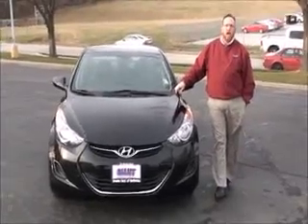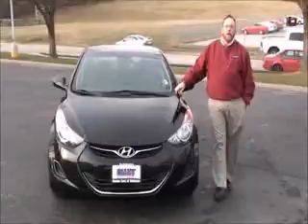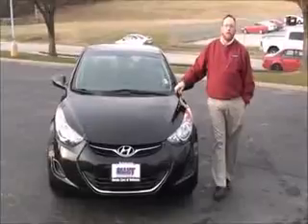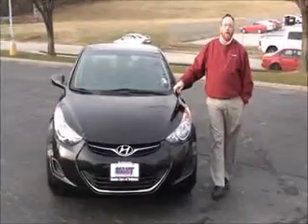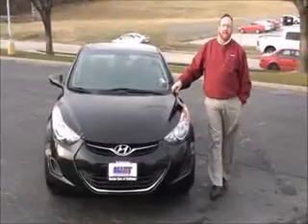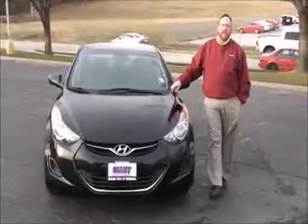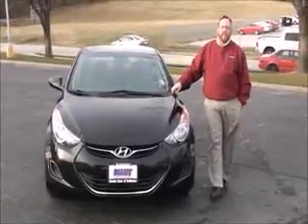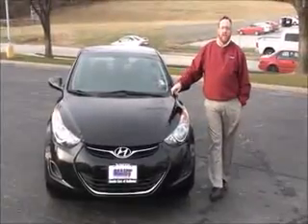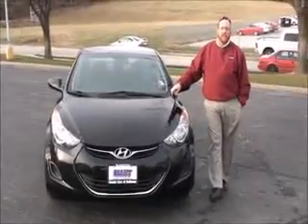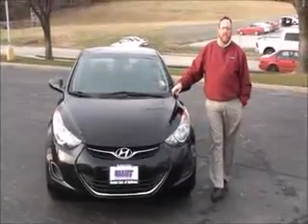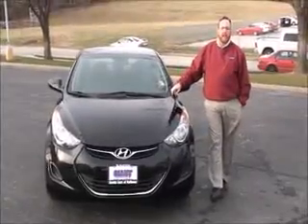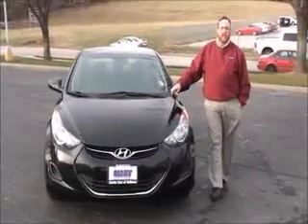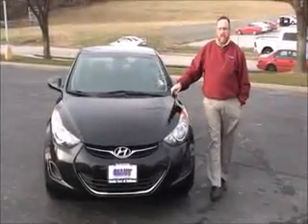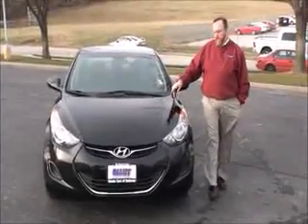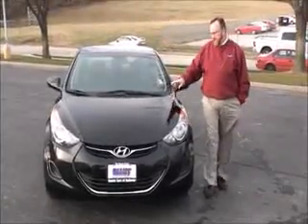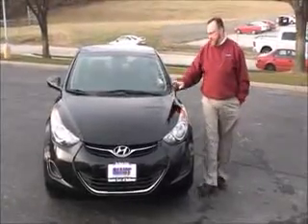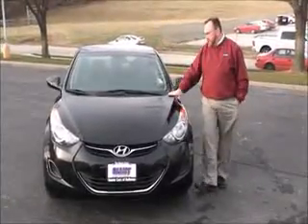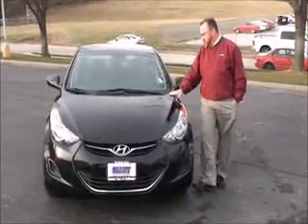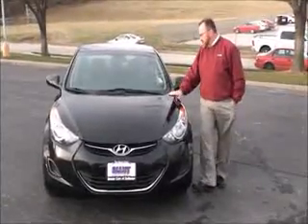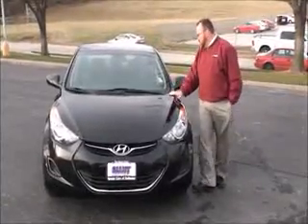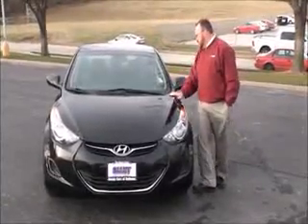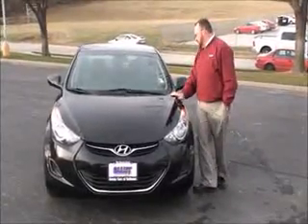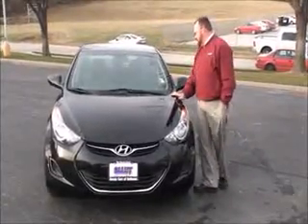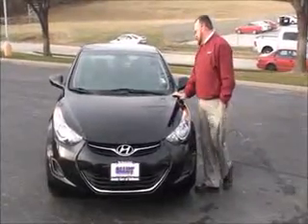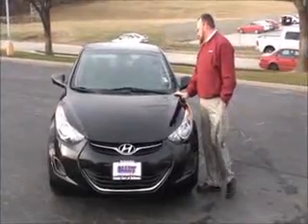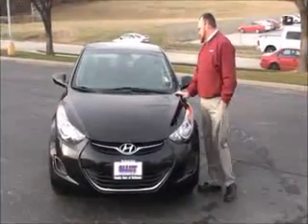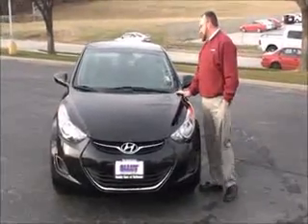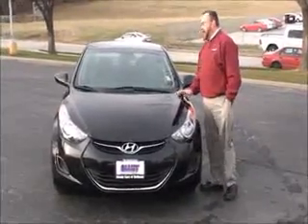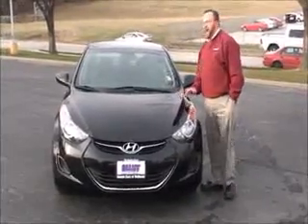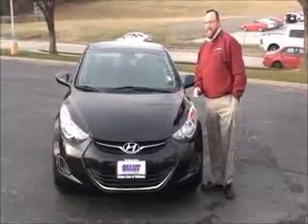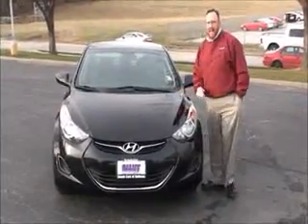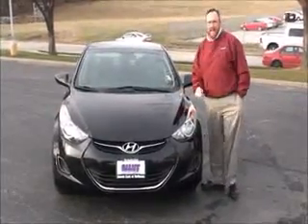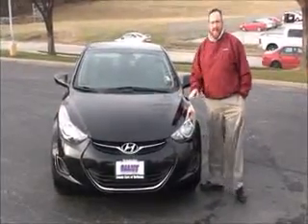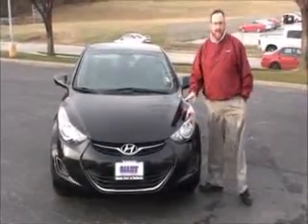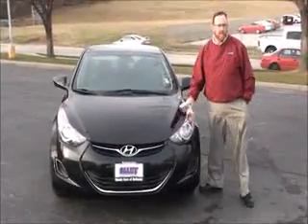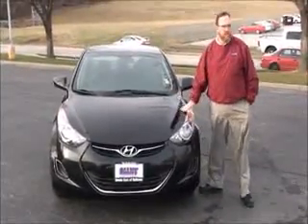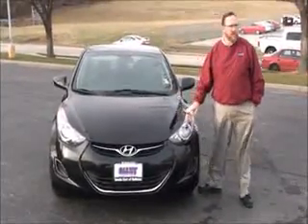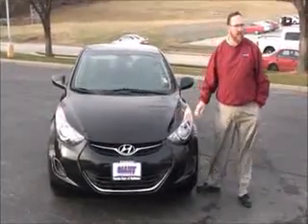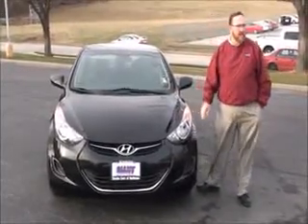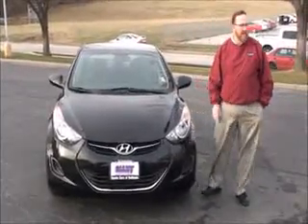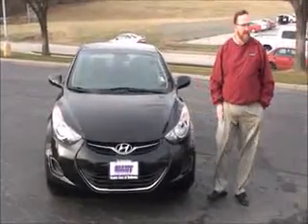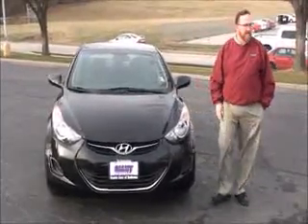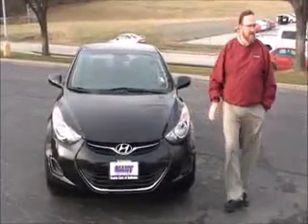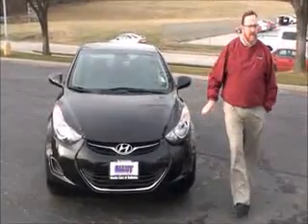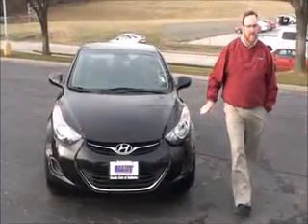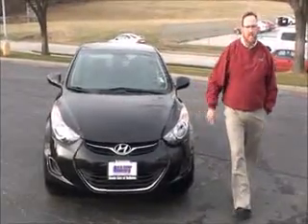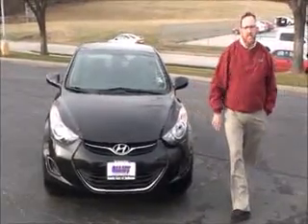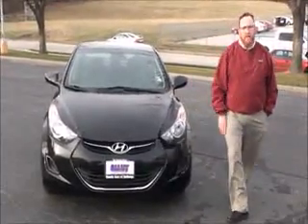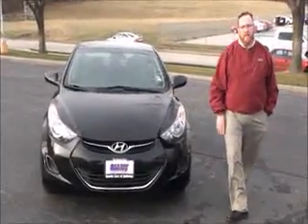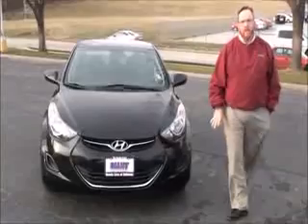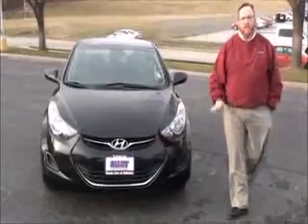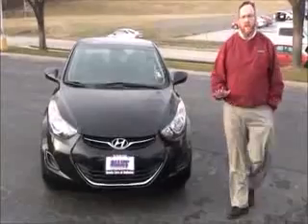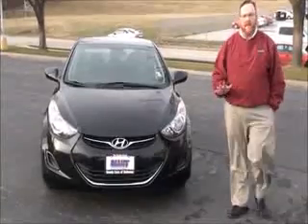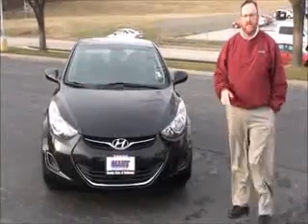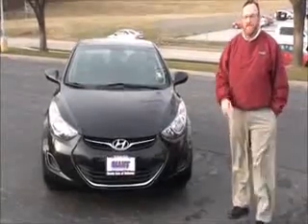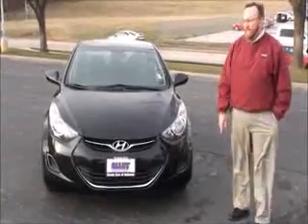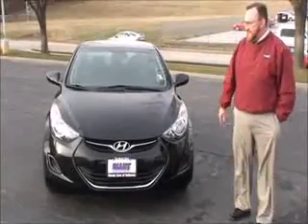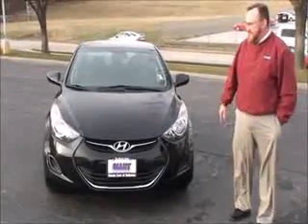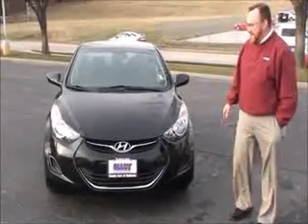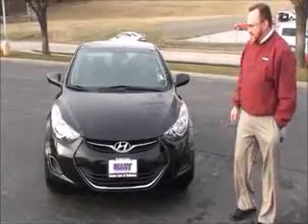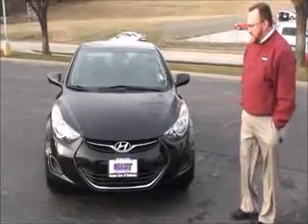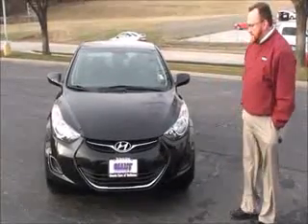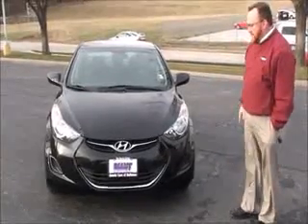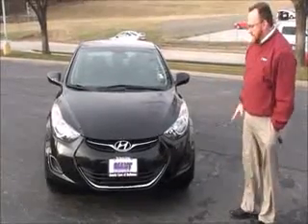Brian Kelly here from the Honda Giant, here to show you this 2013 Hyundai Elantra GLS. Just came in on trade, it has 50,000 miles.